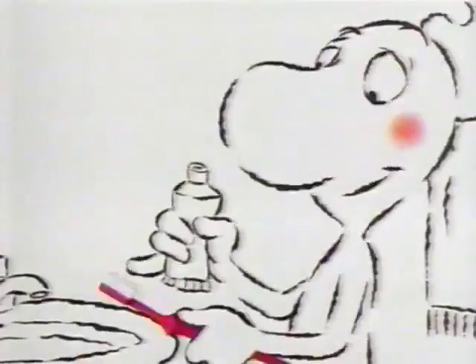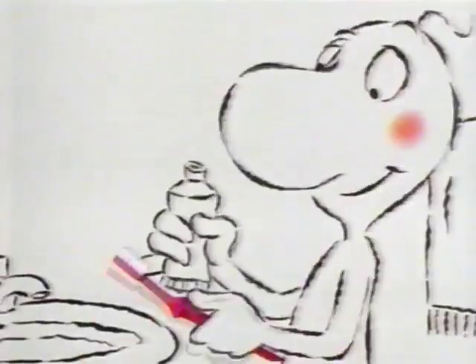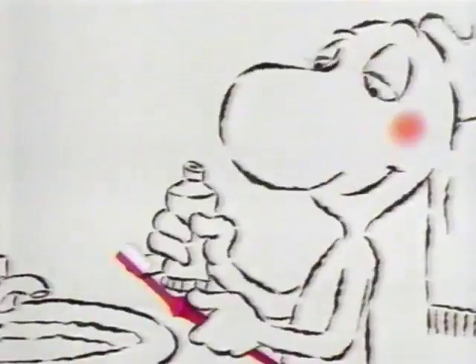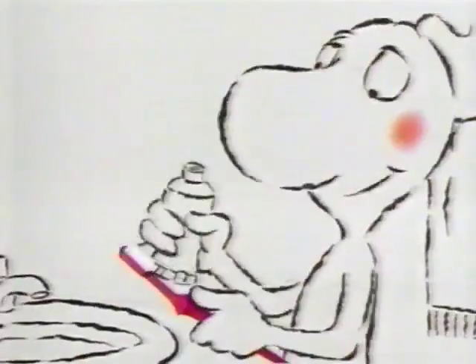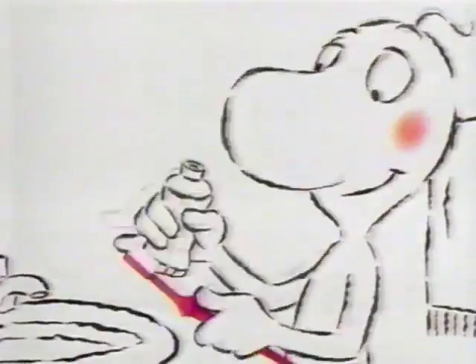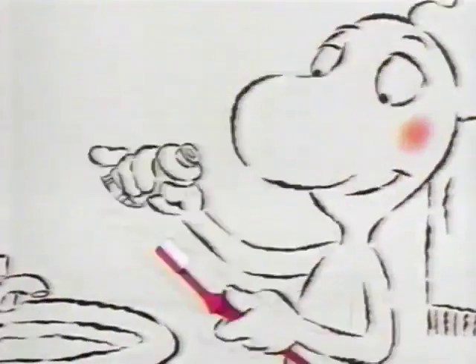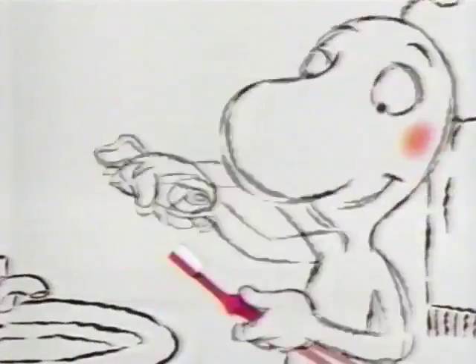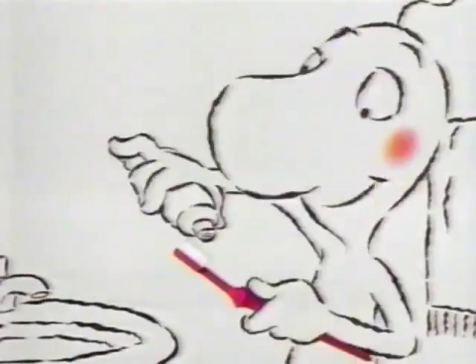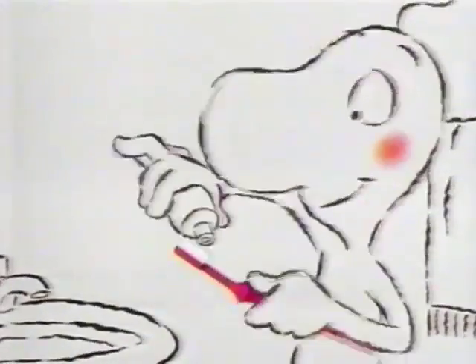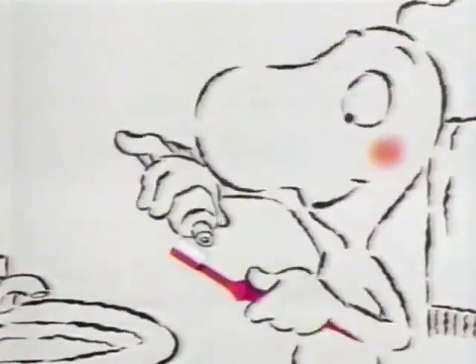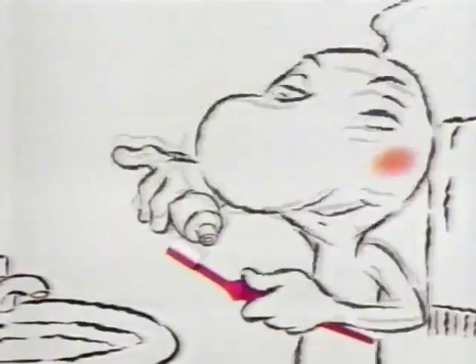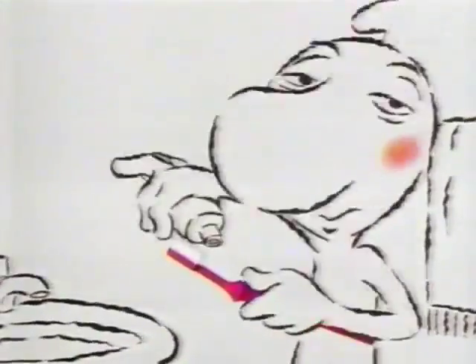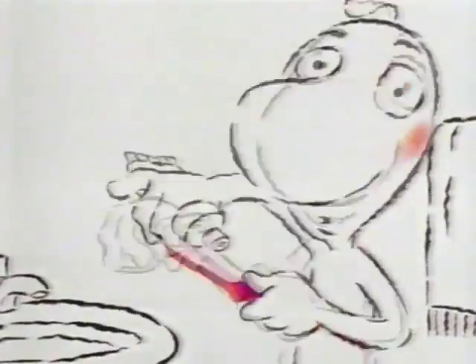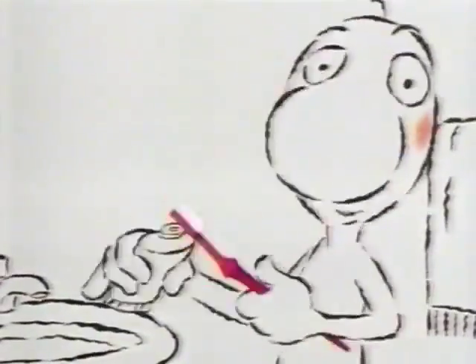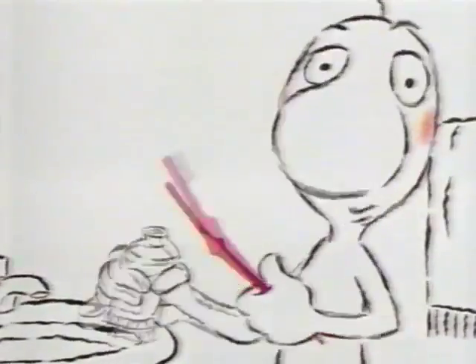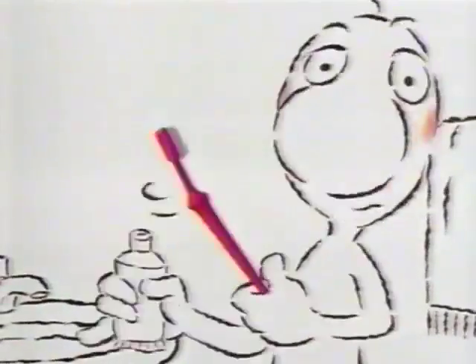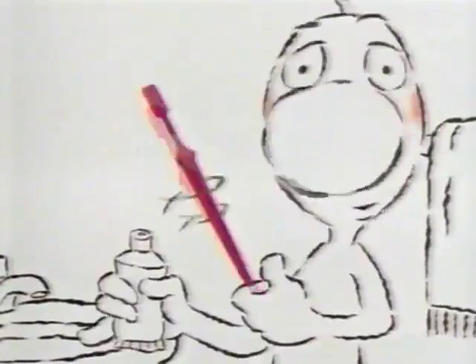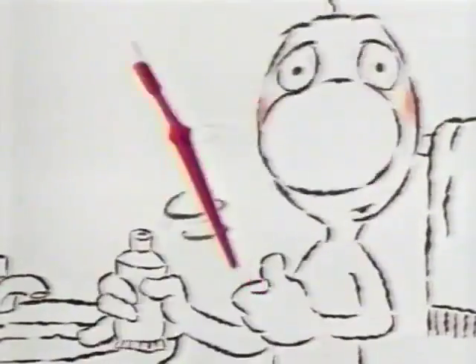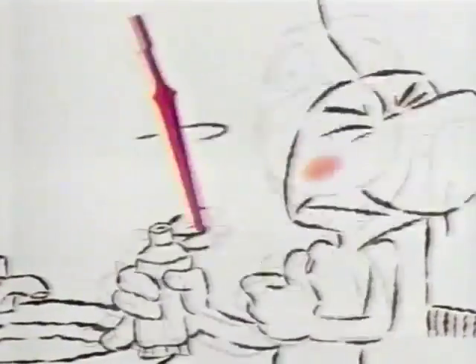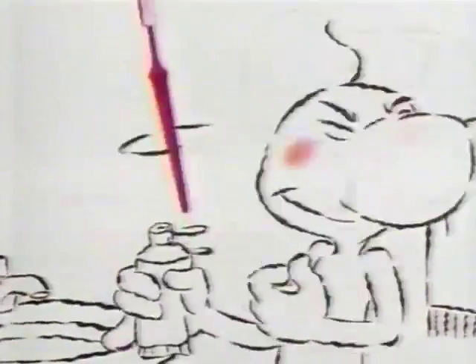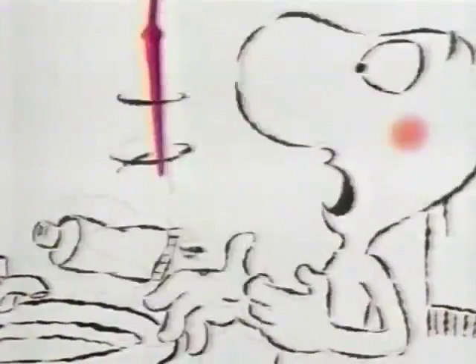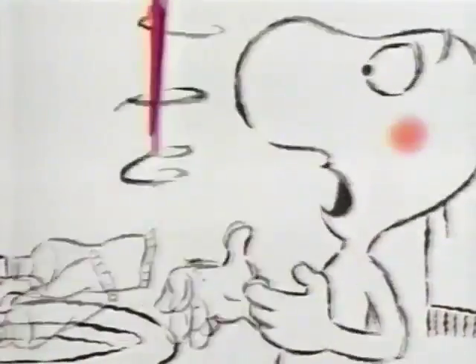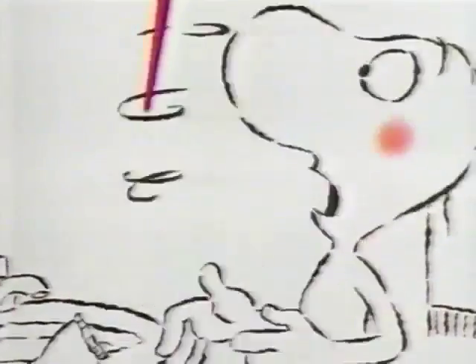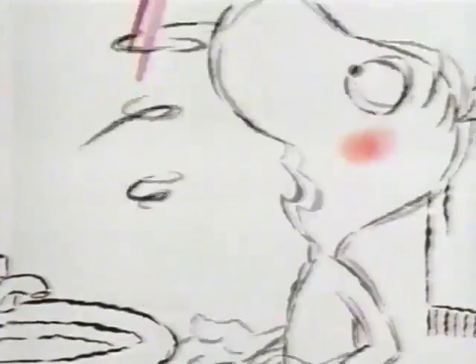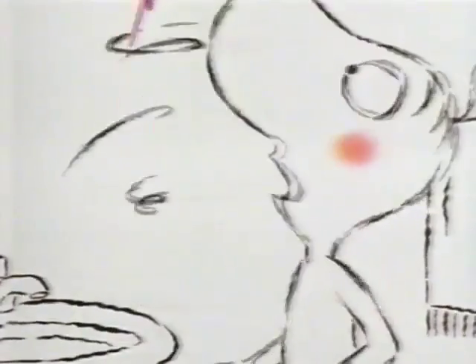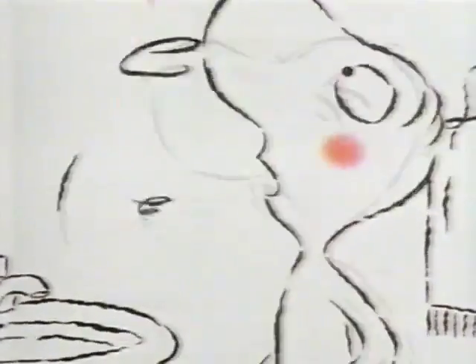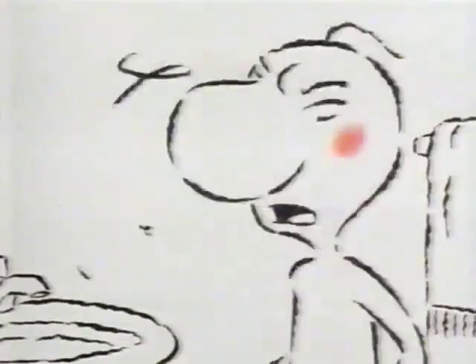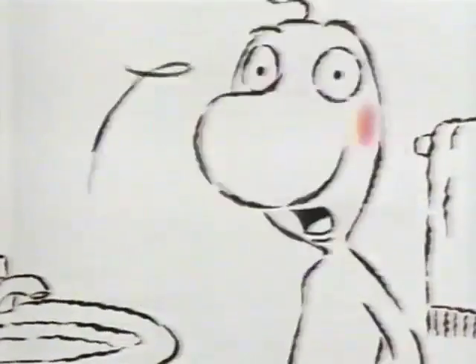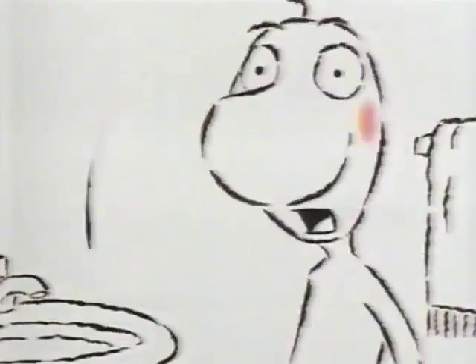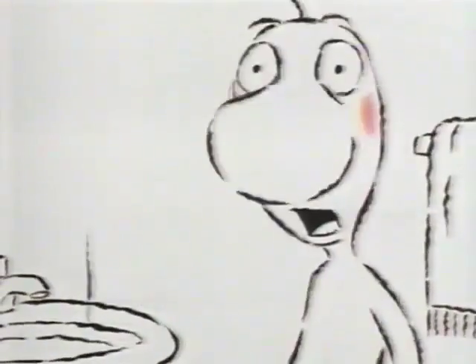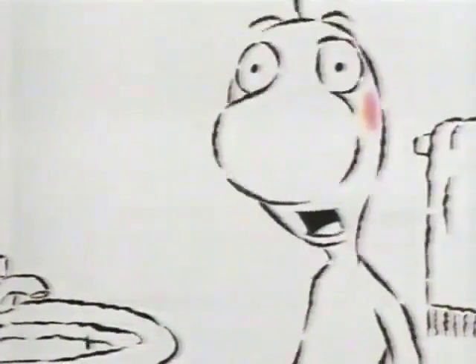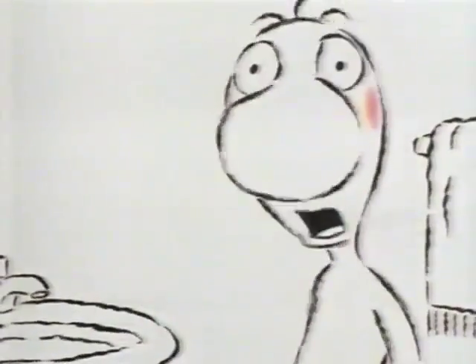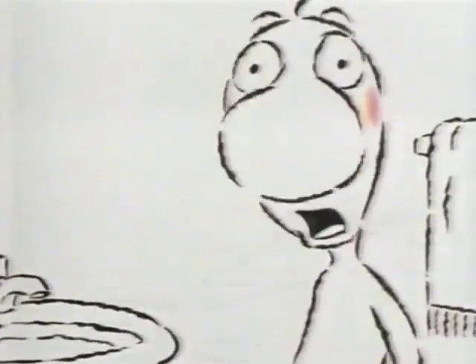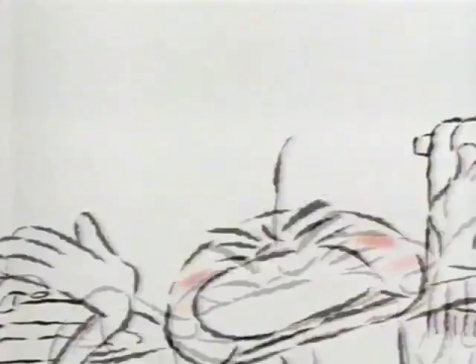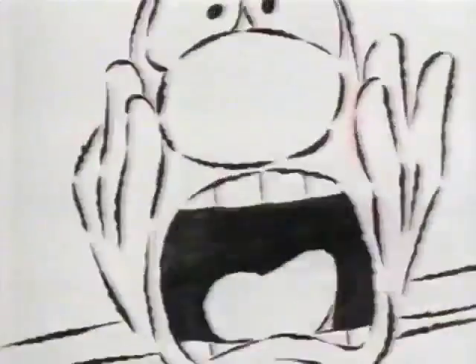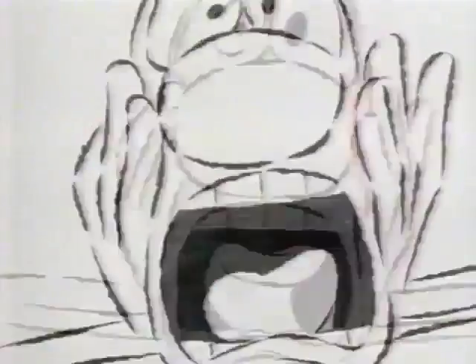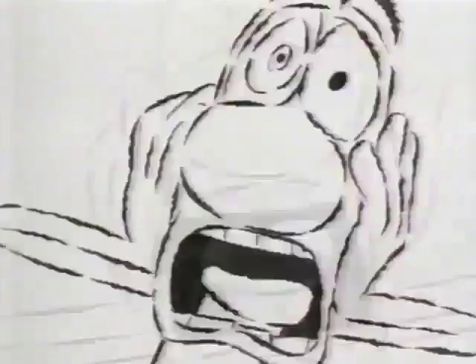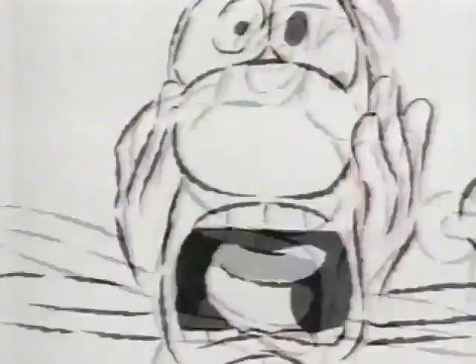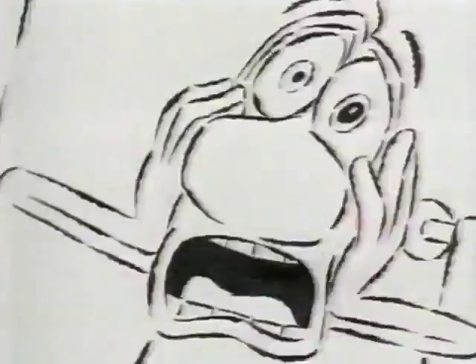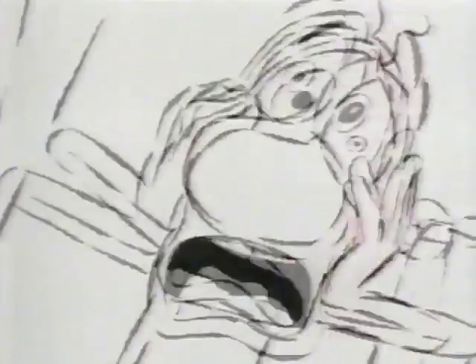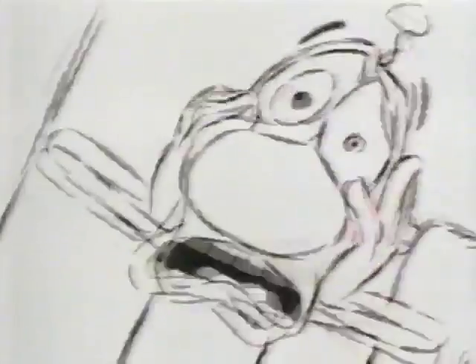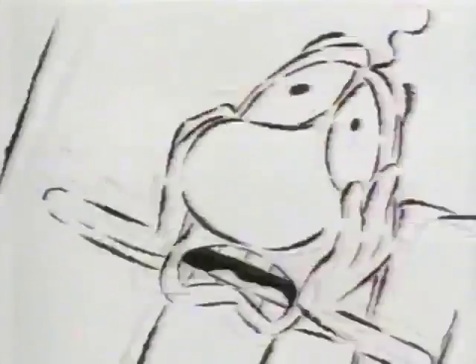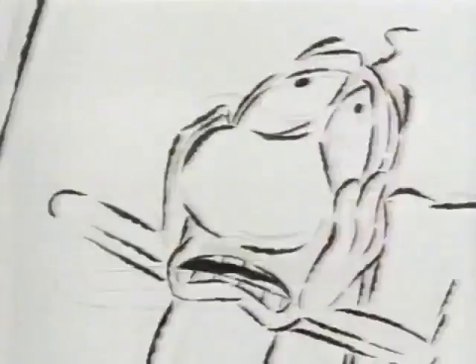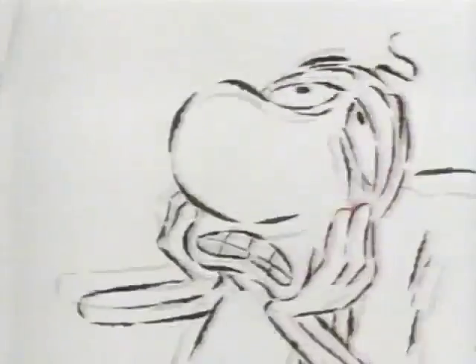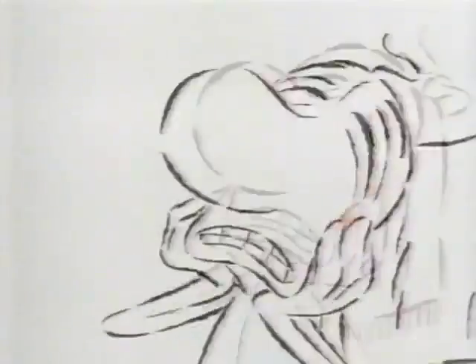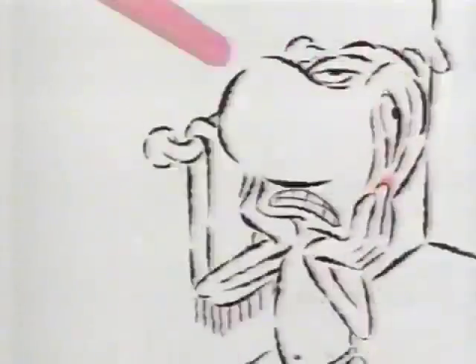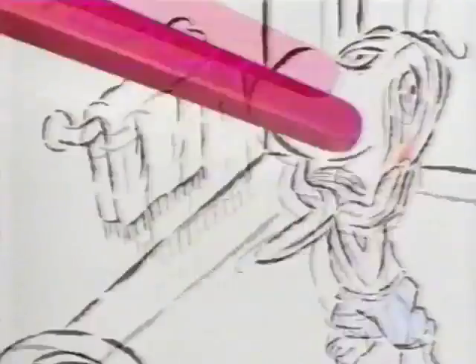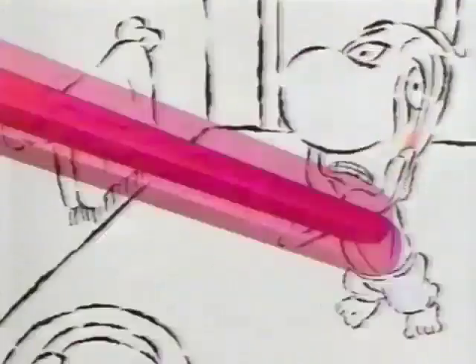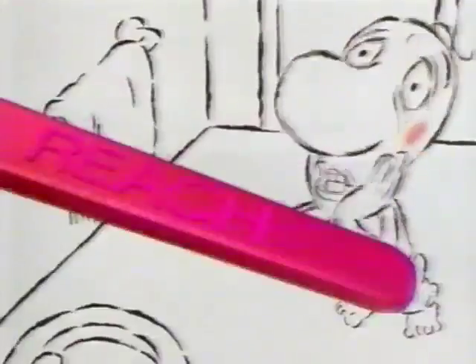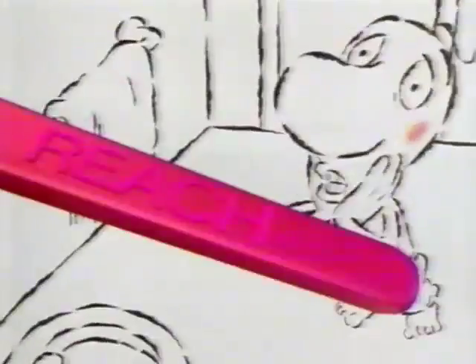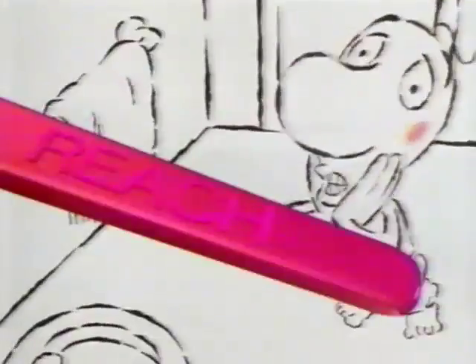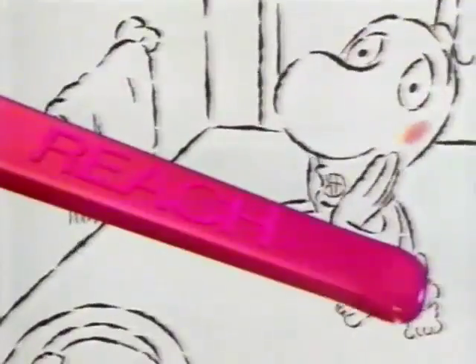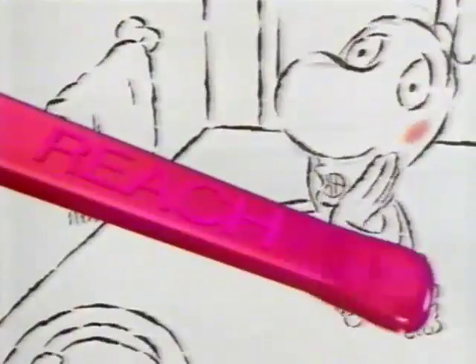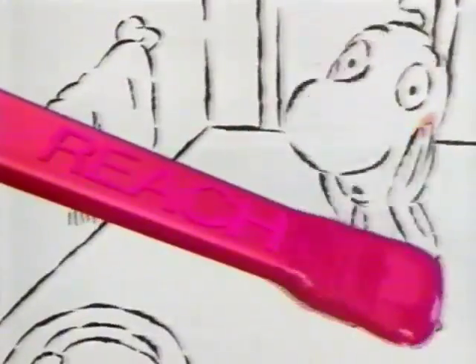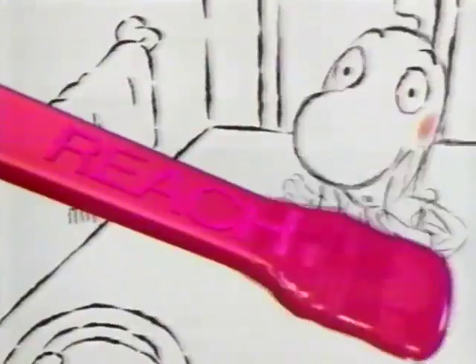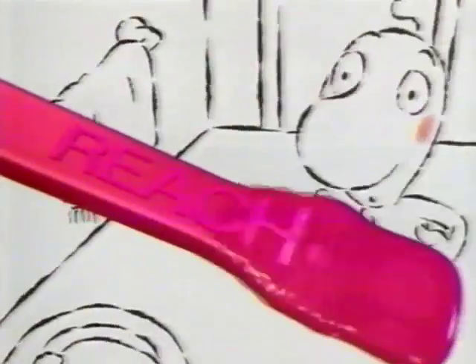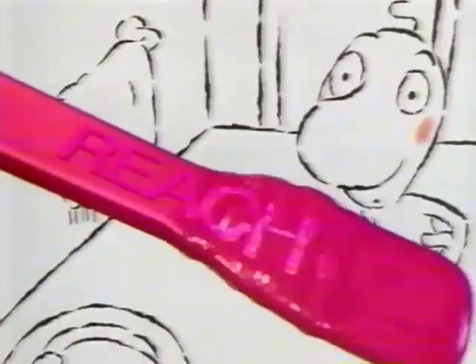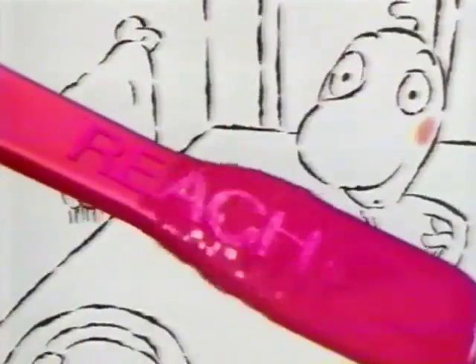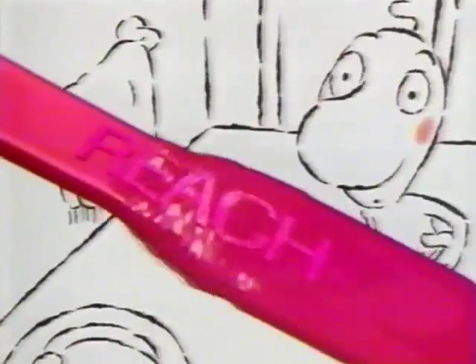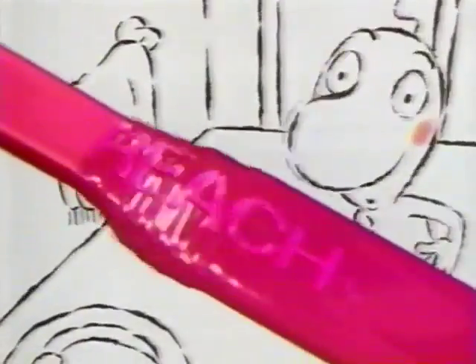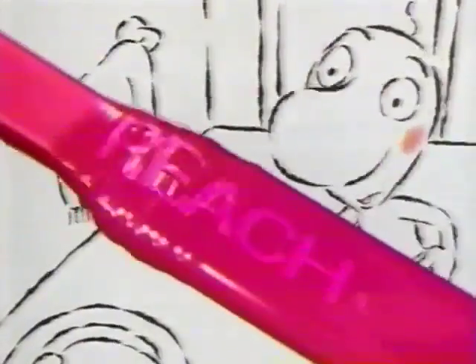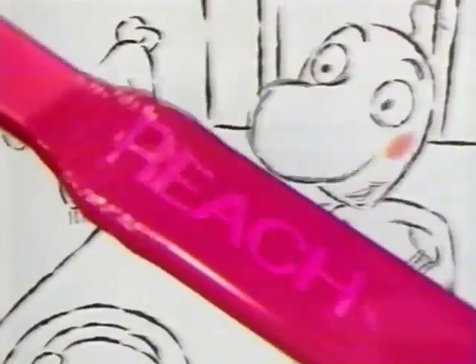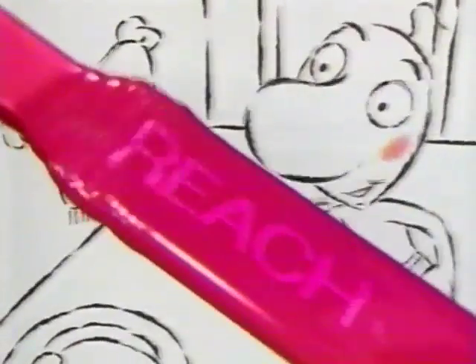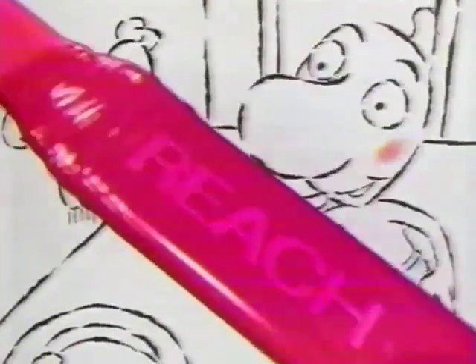Oh, Mr. Reach, we're about to change your toothbrush. Don't worry. Reach is now better than ever.